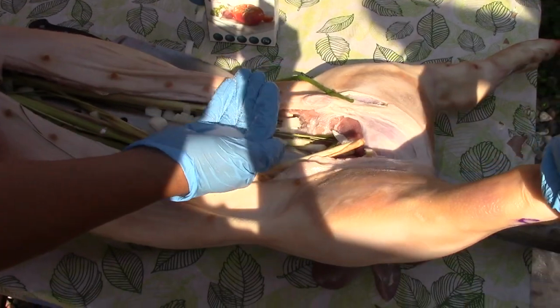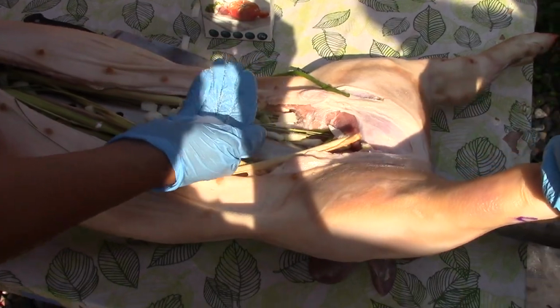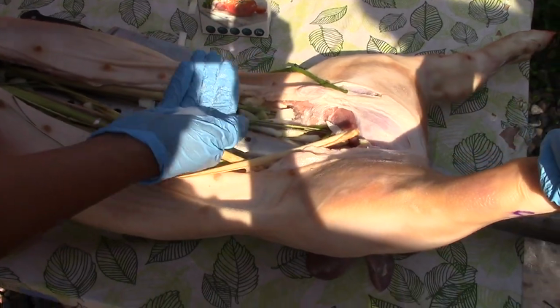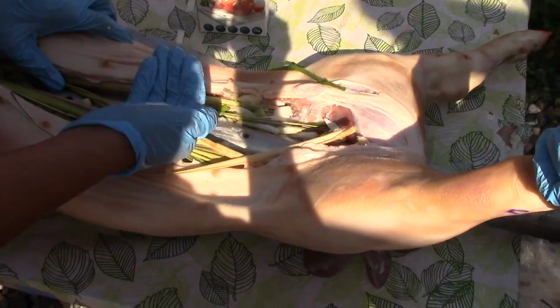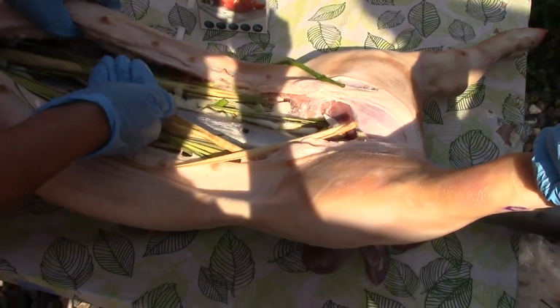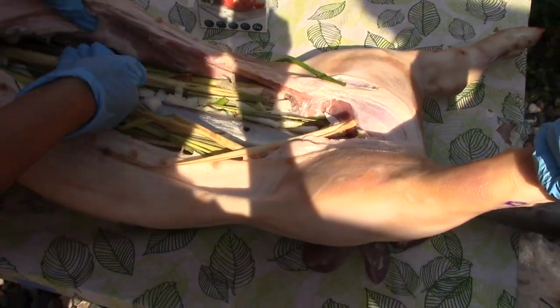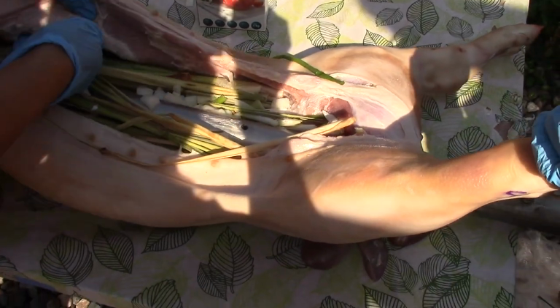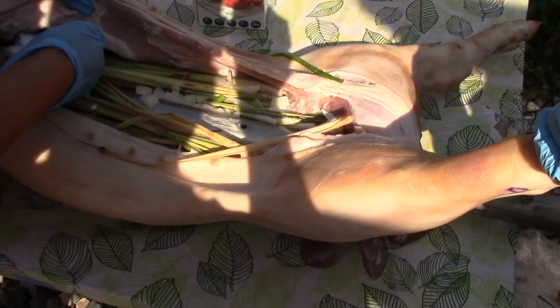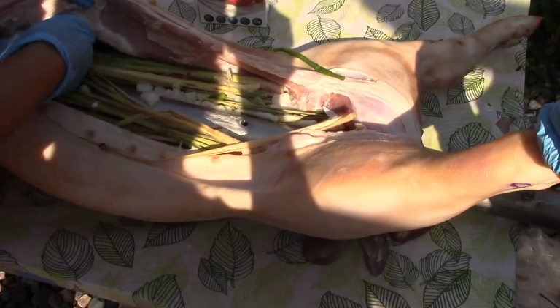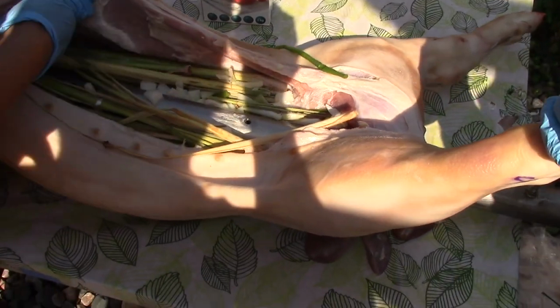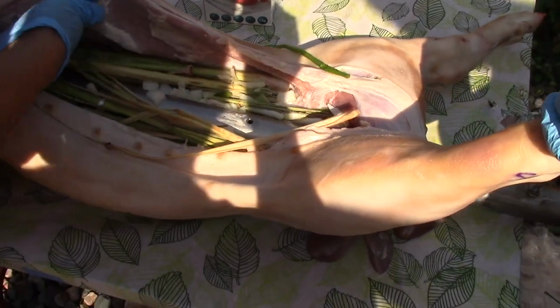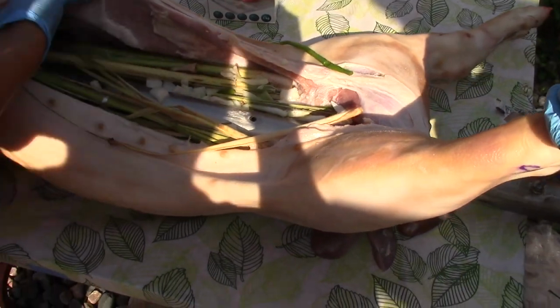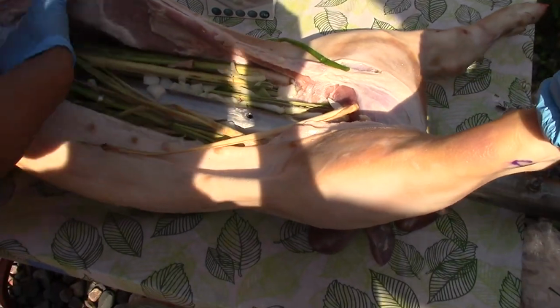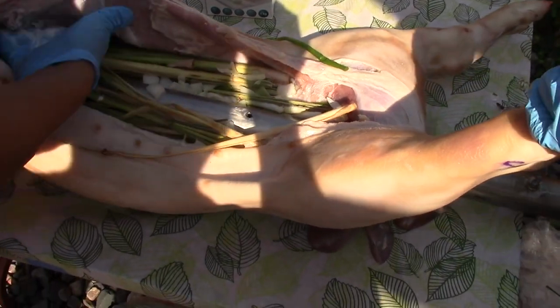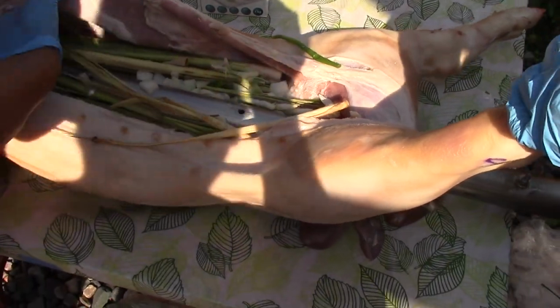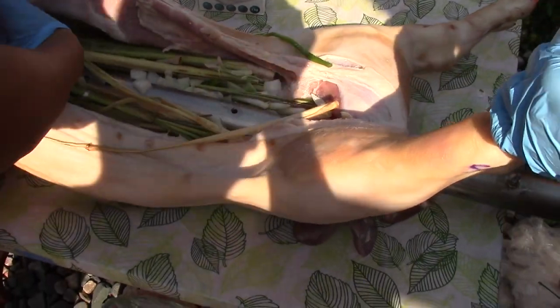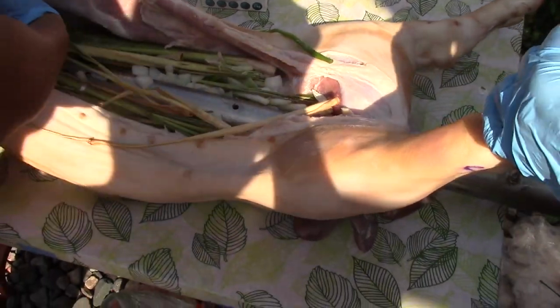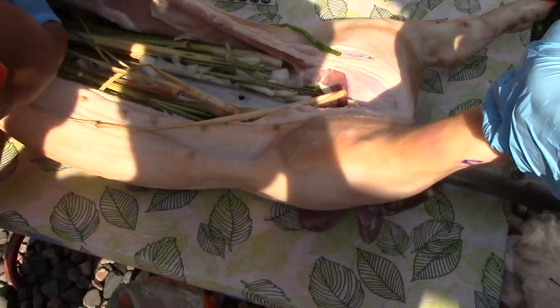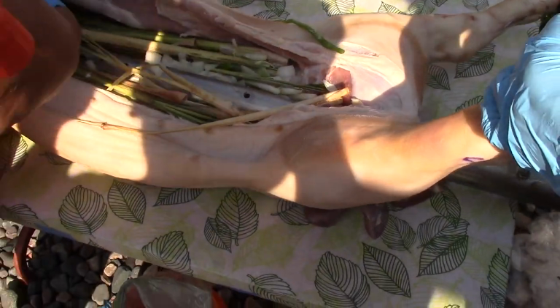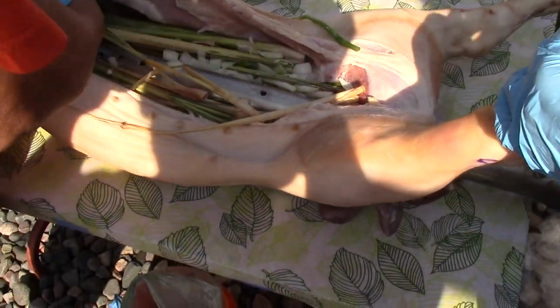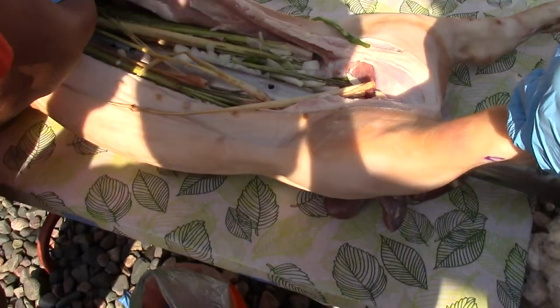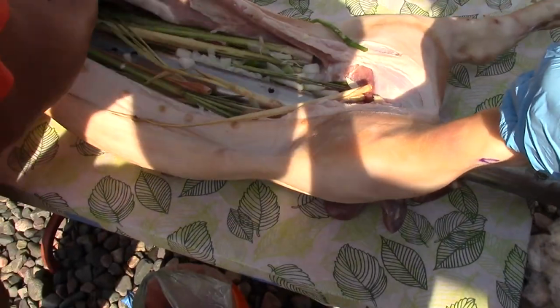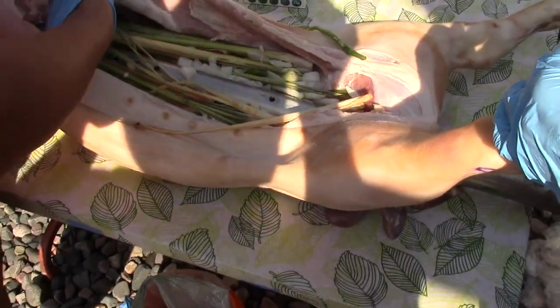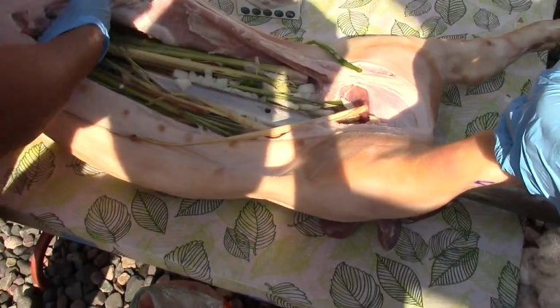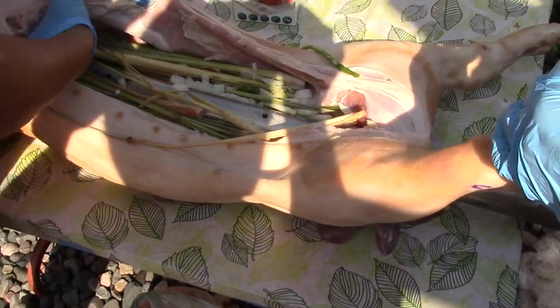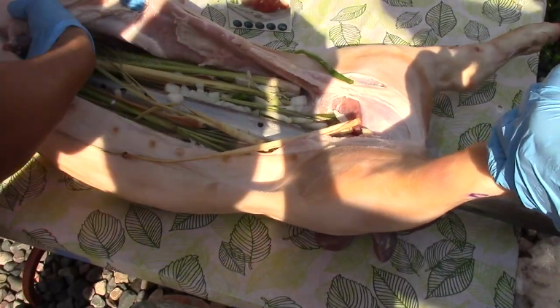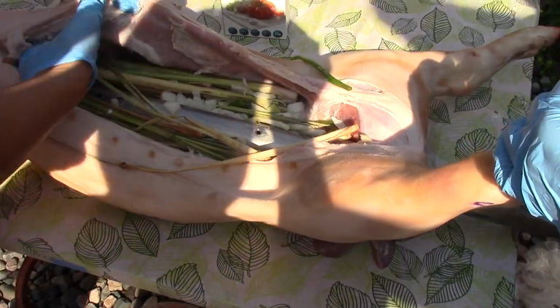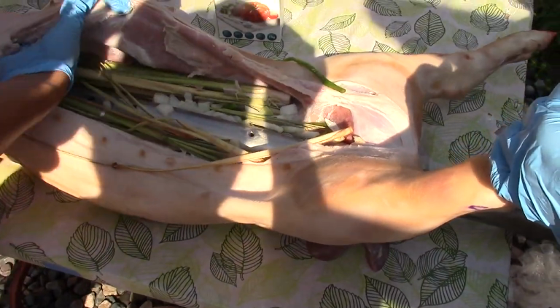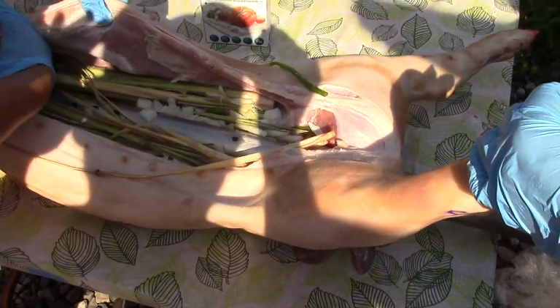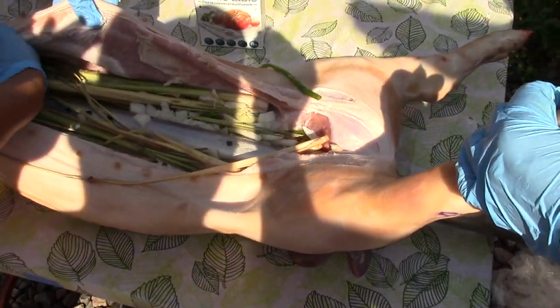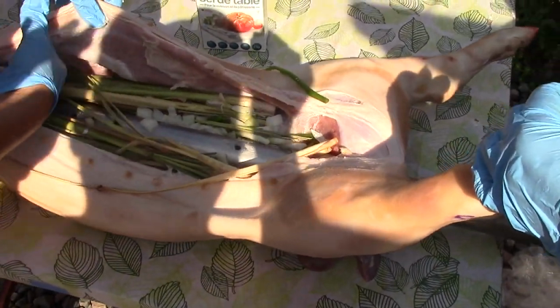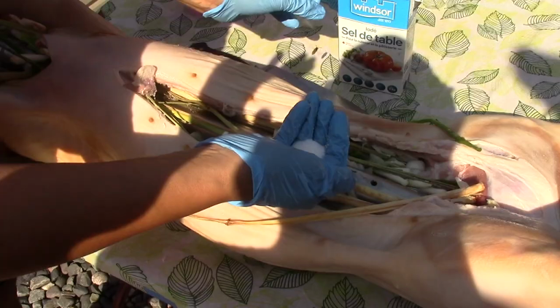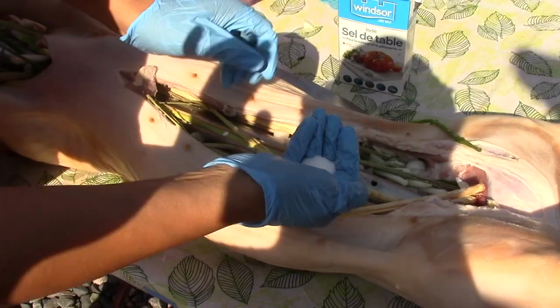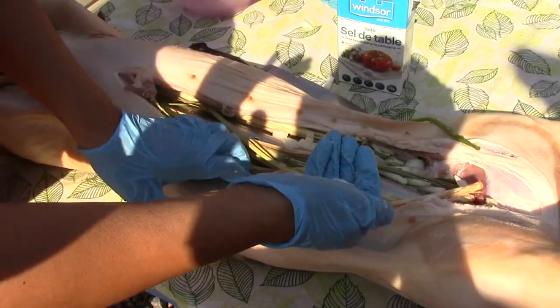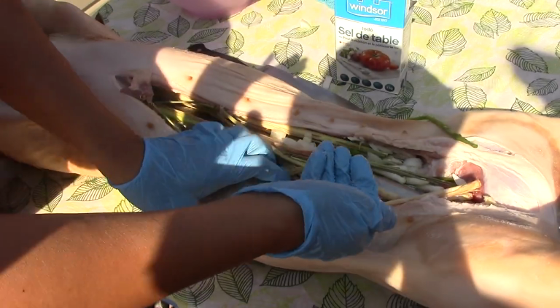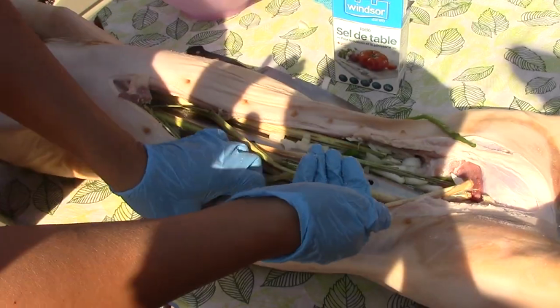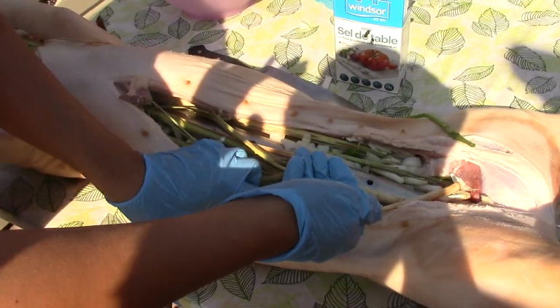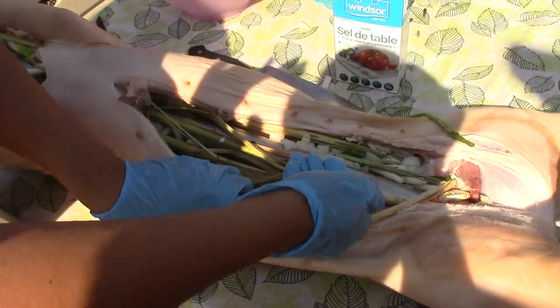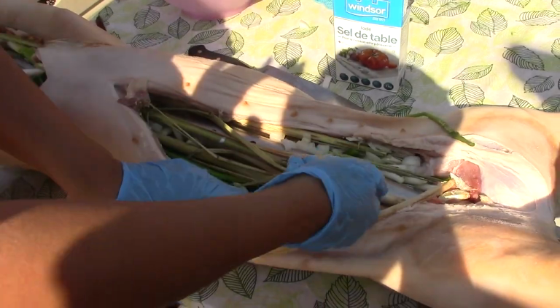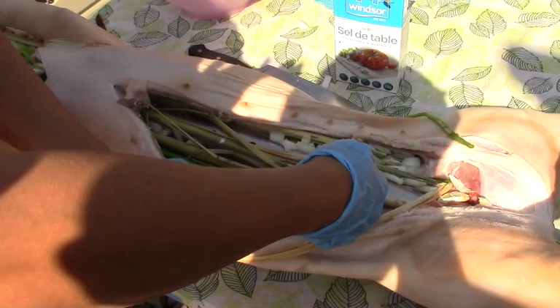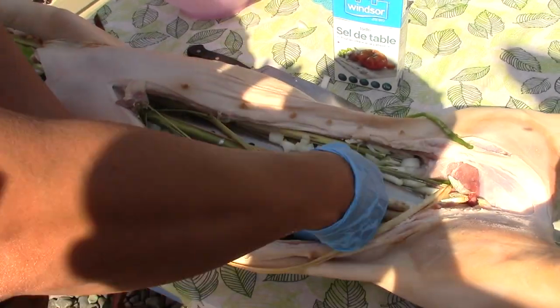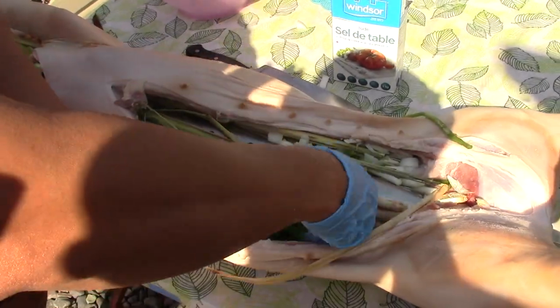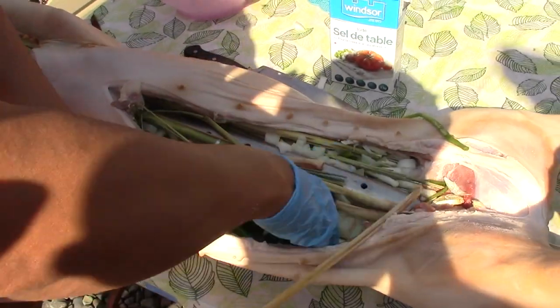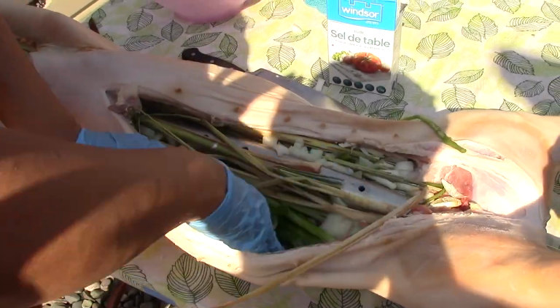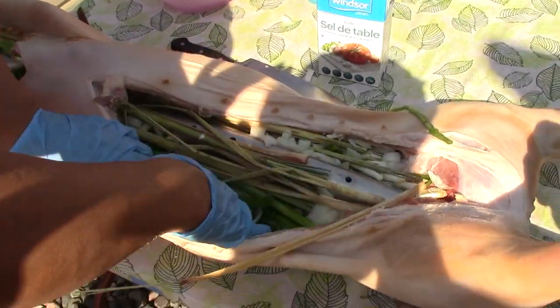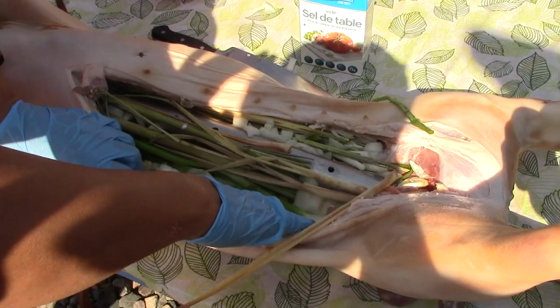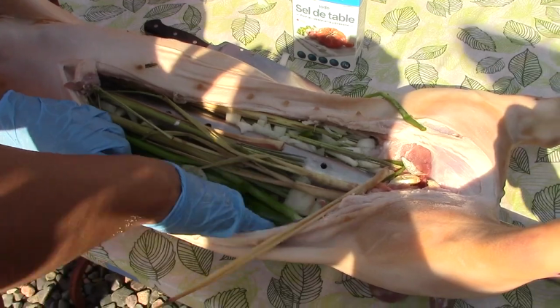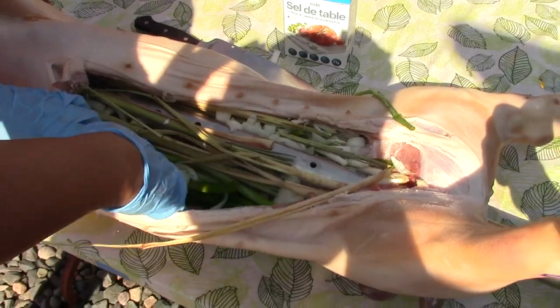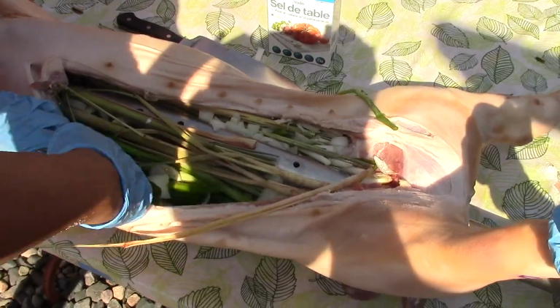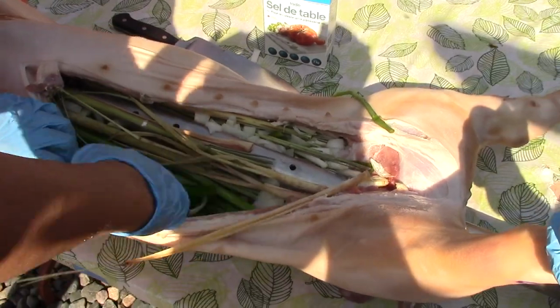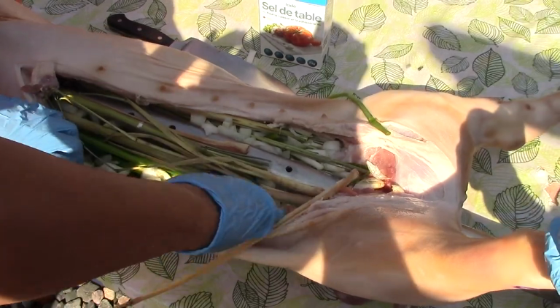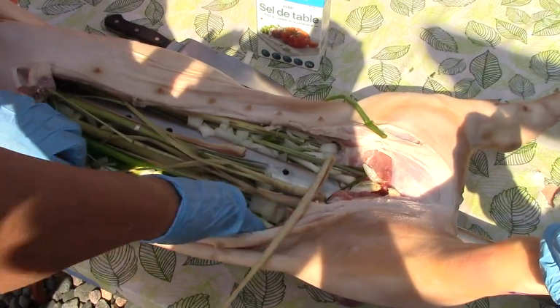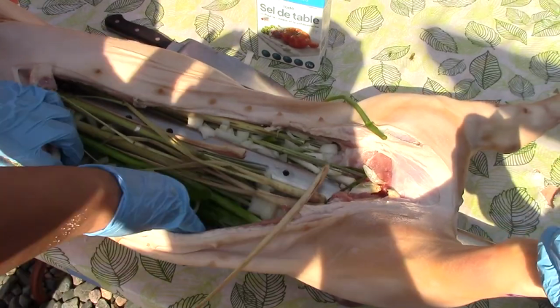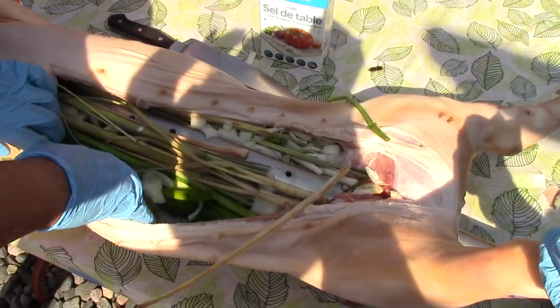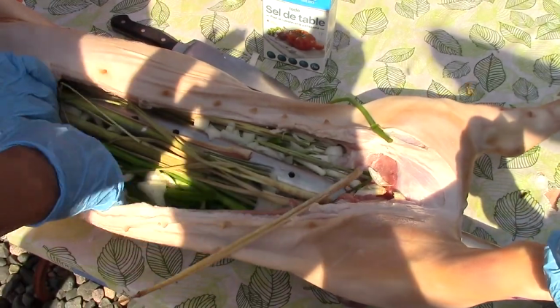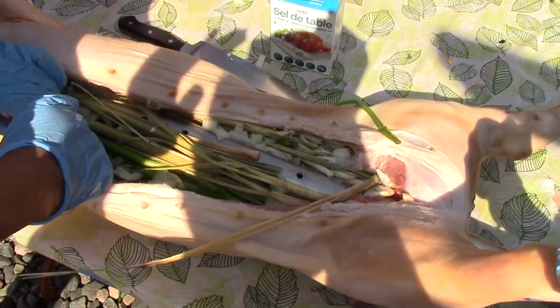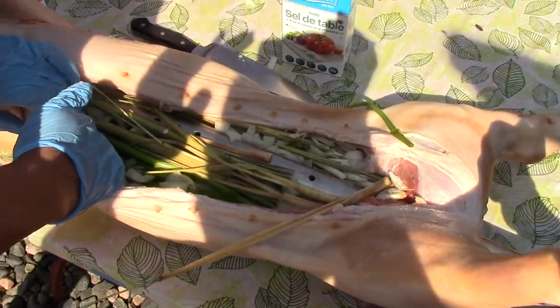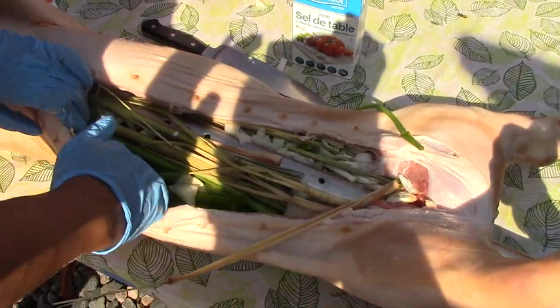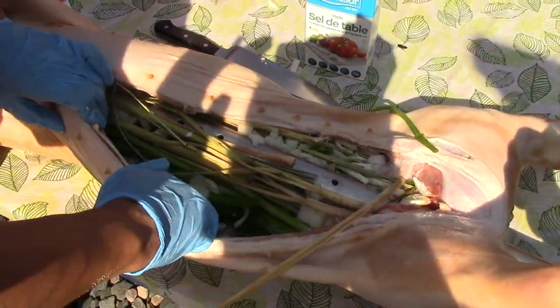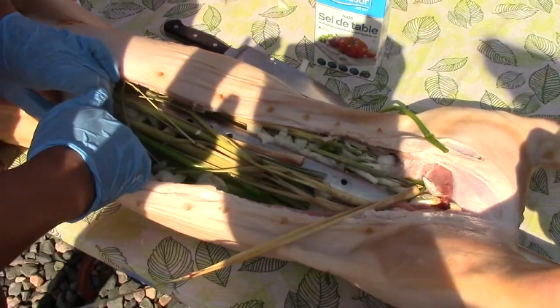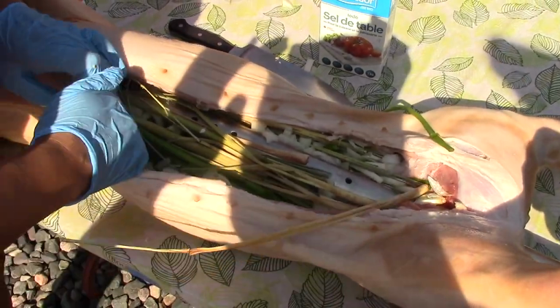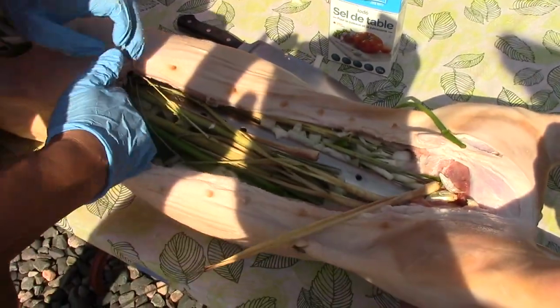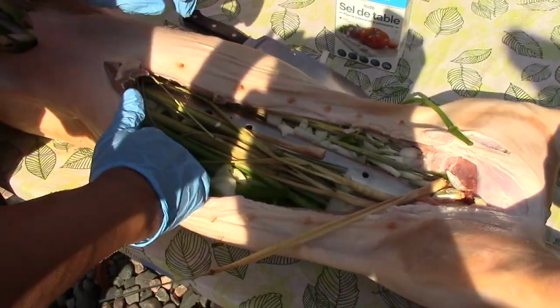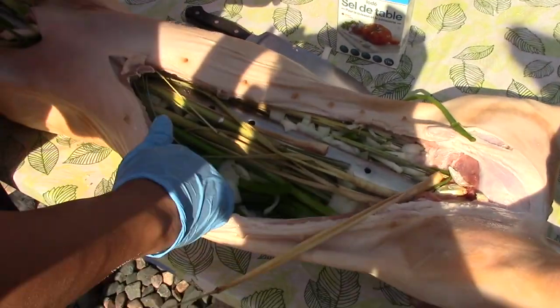Salt is one of the main ingredients. Rub it right in — rub it into the stomach and the lining thoroughly.